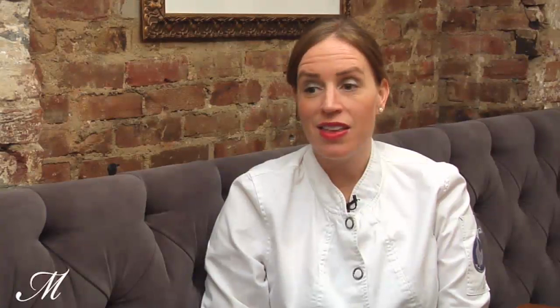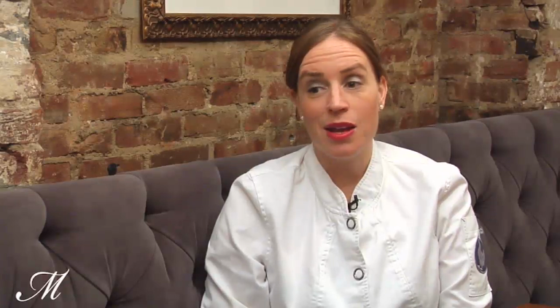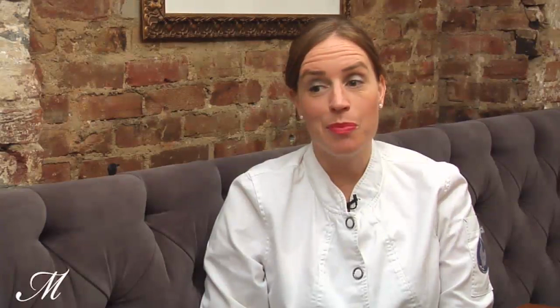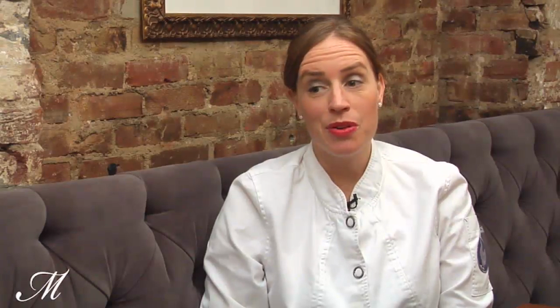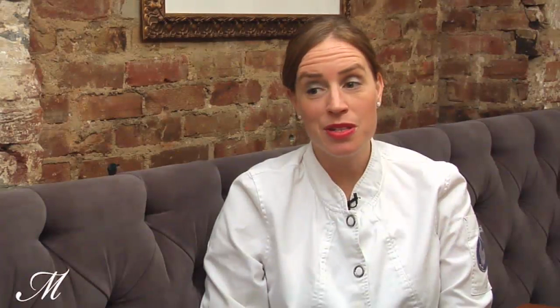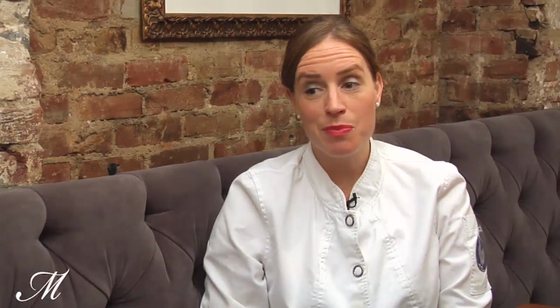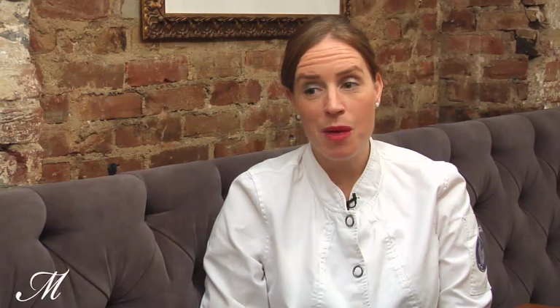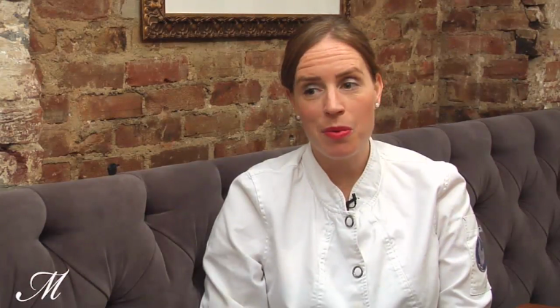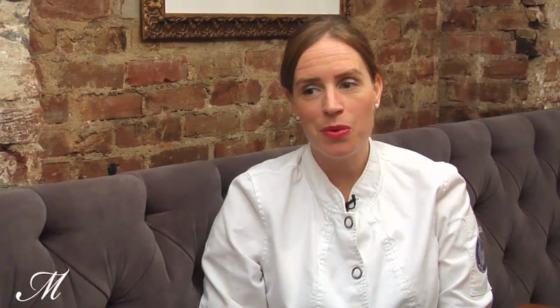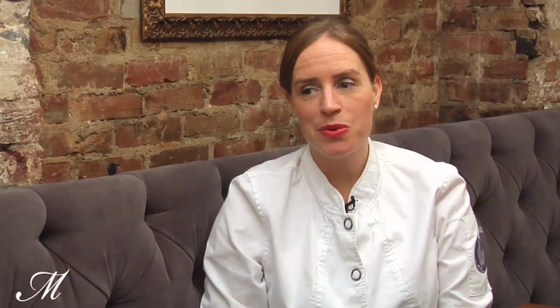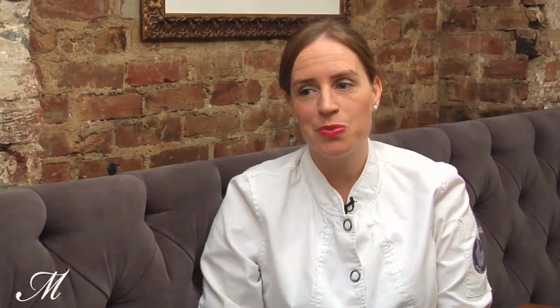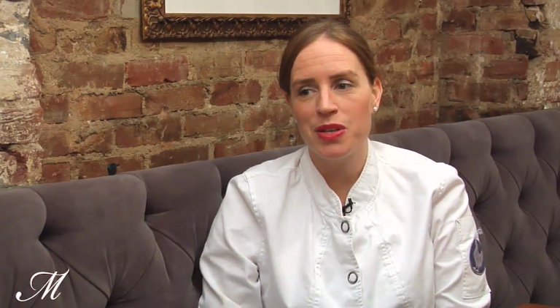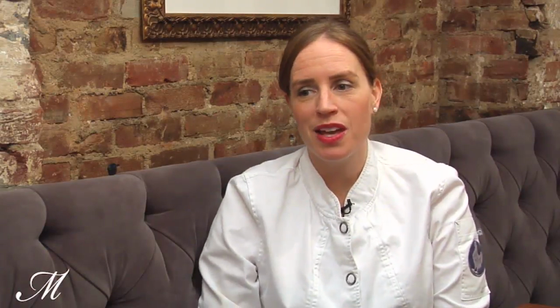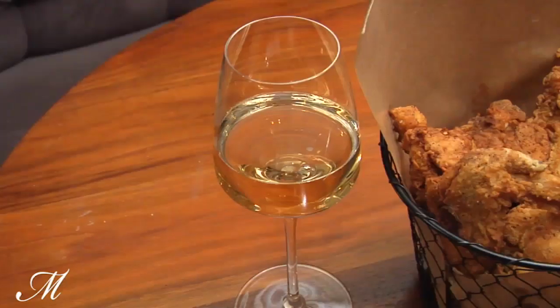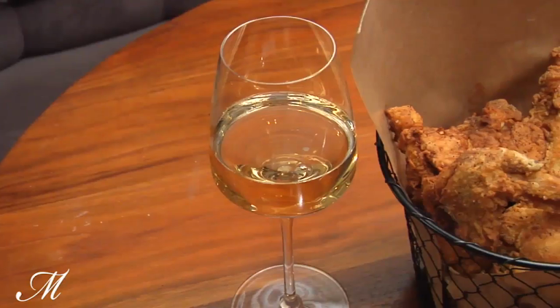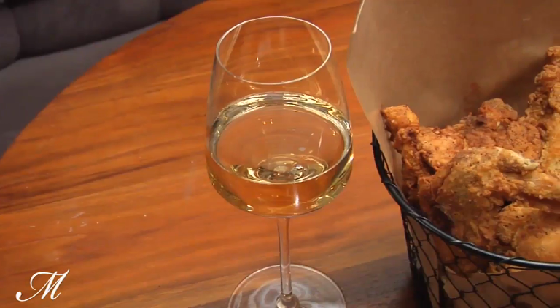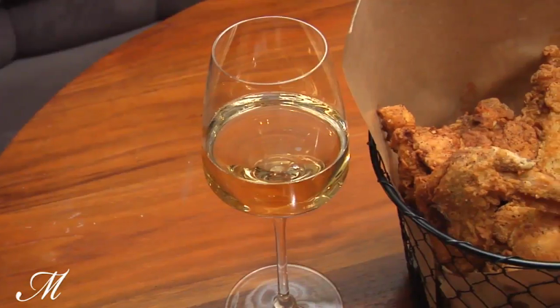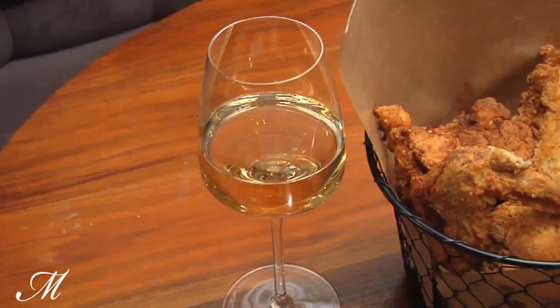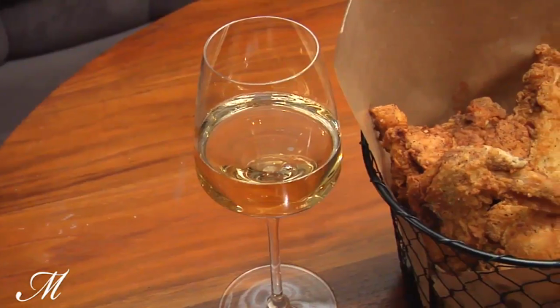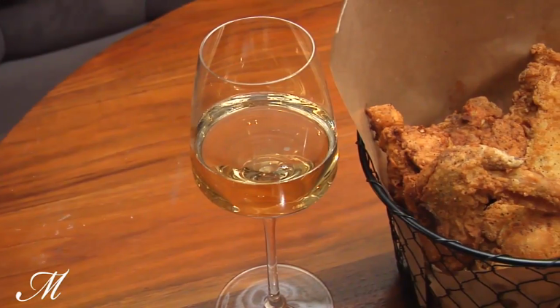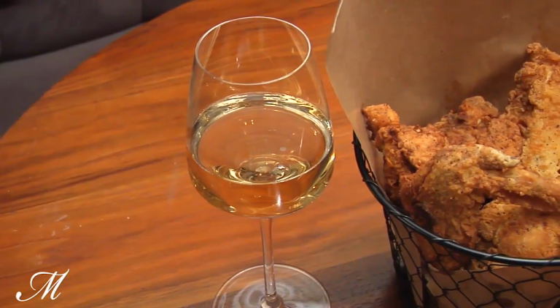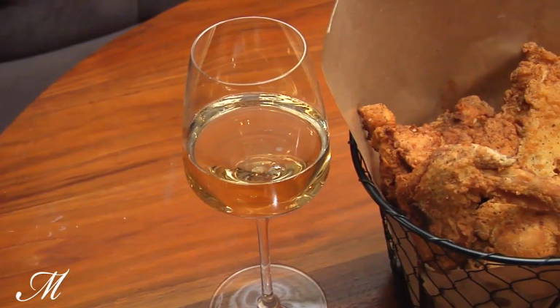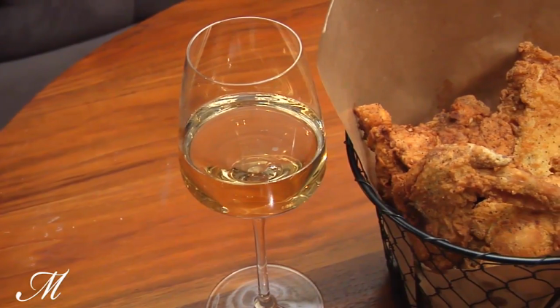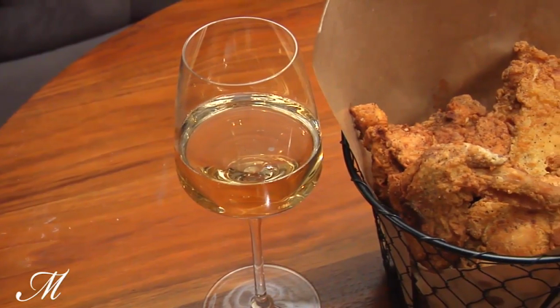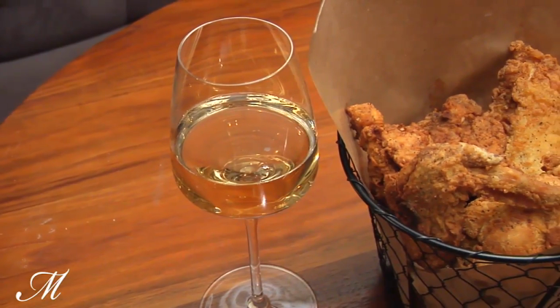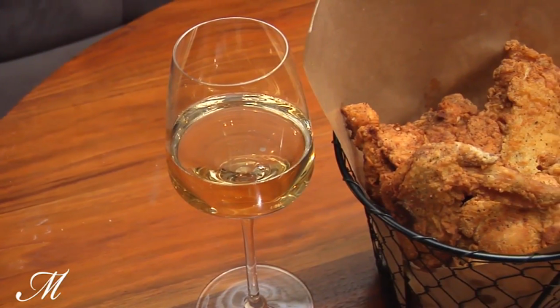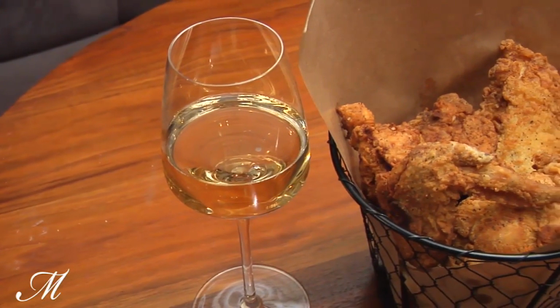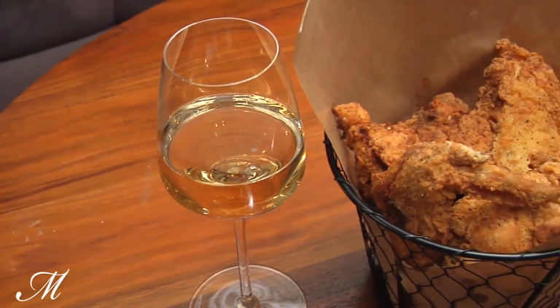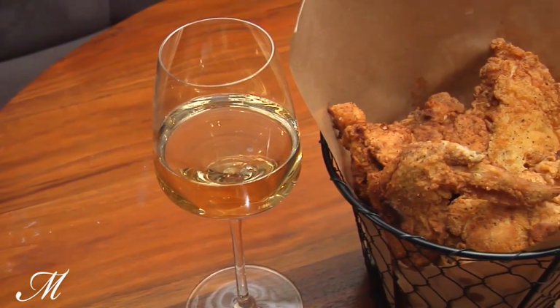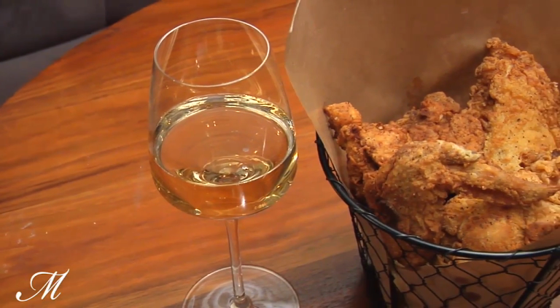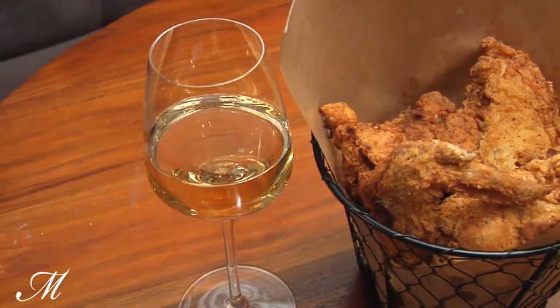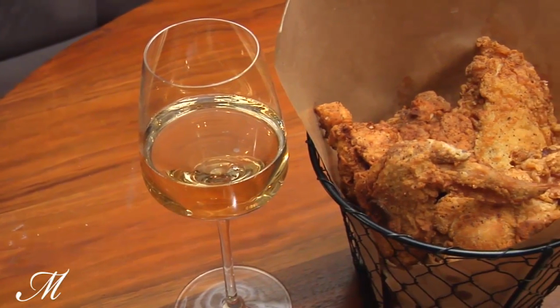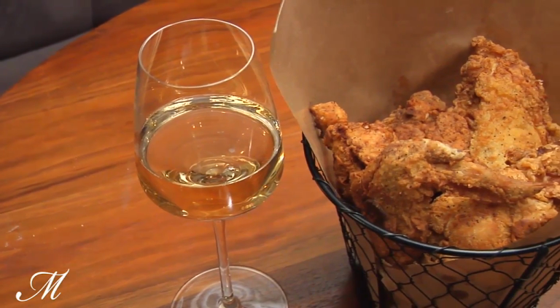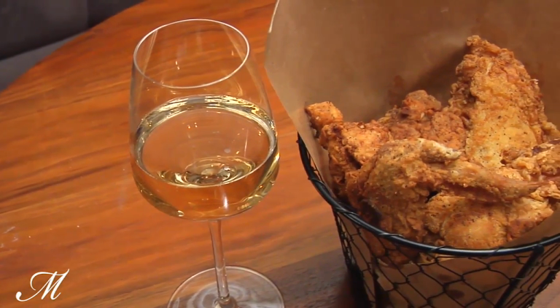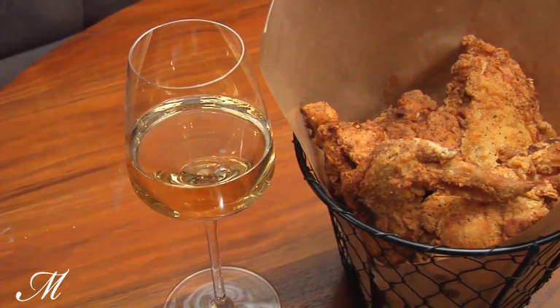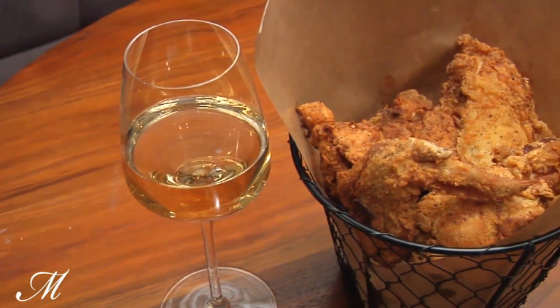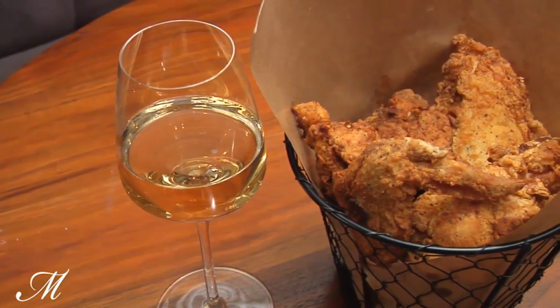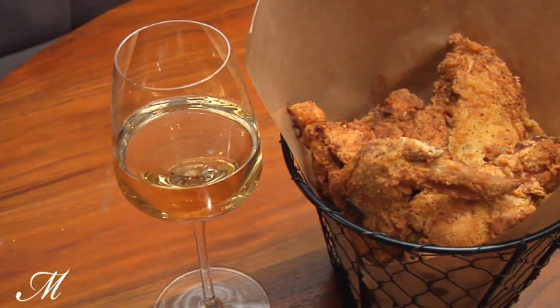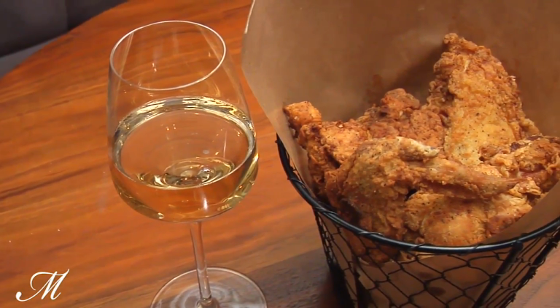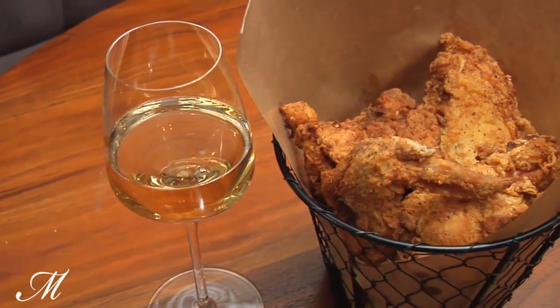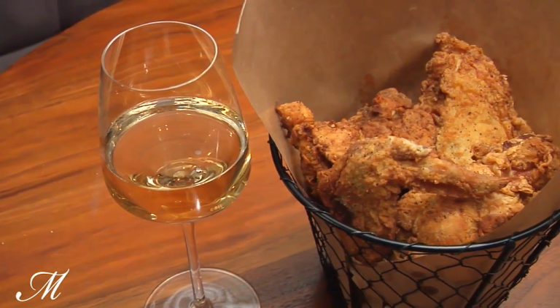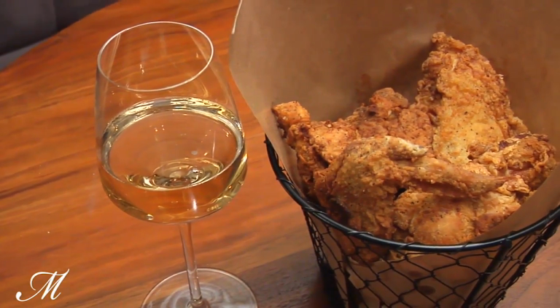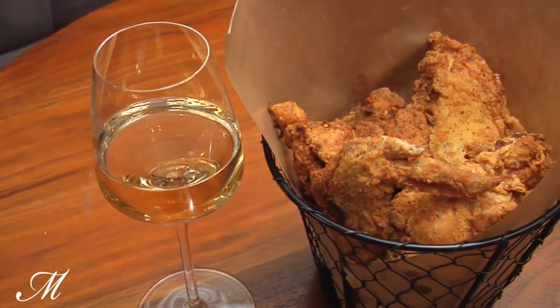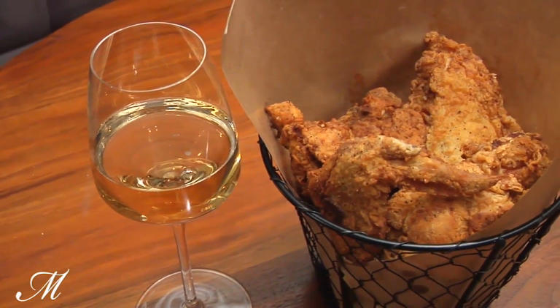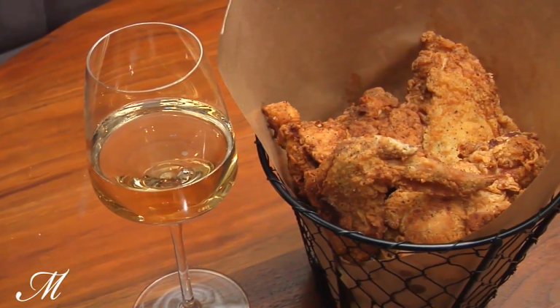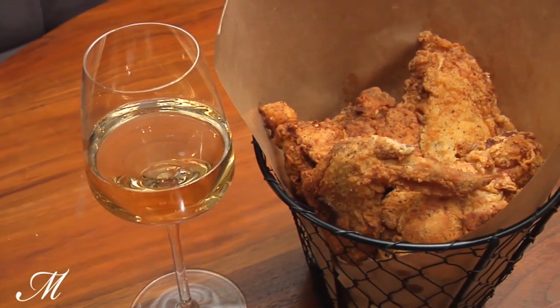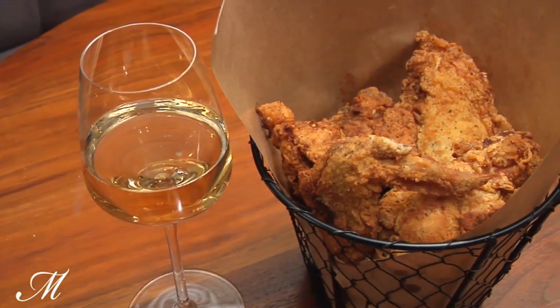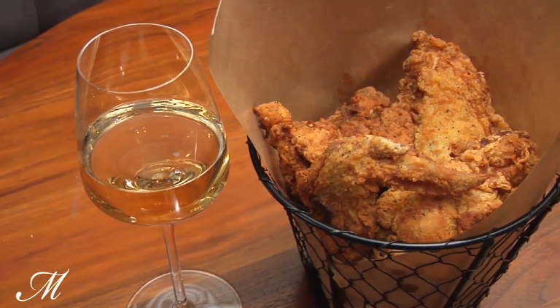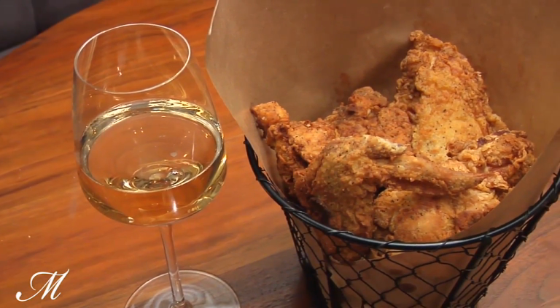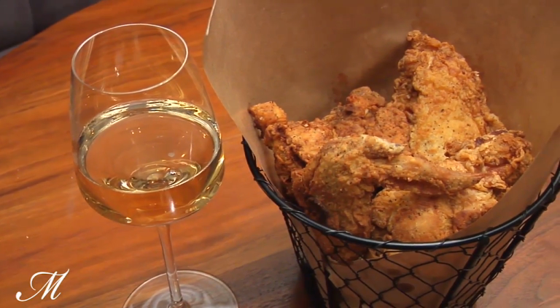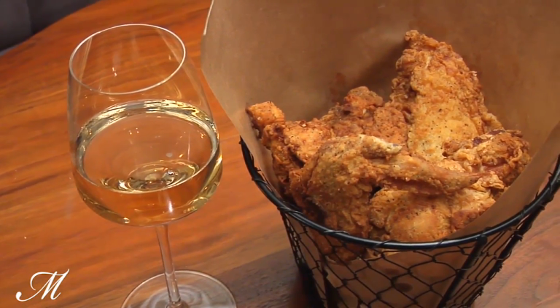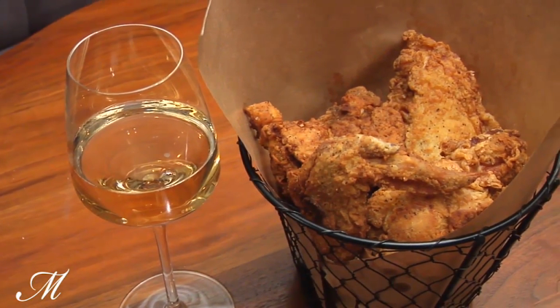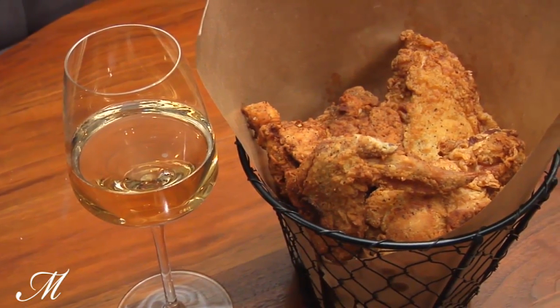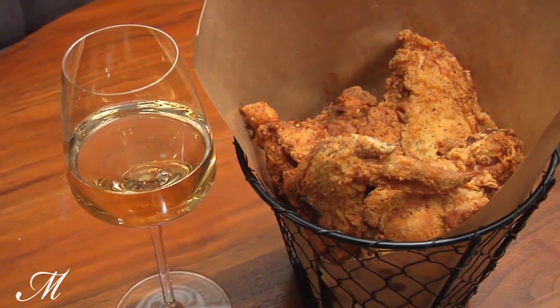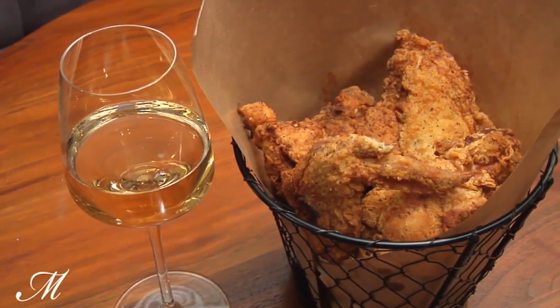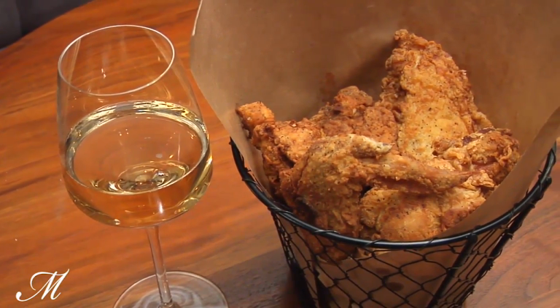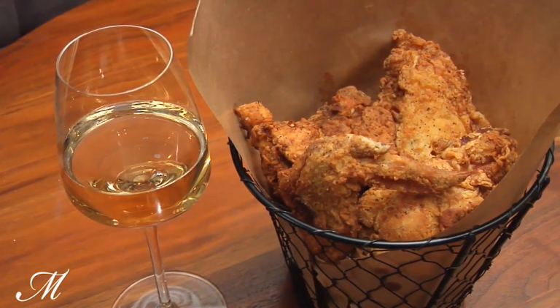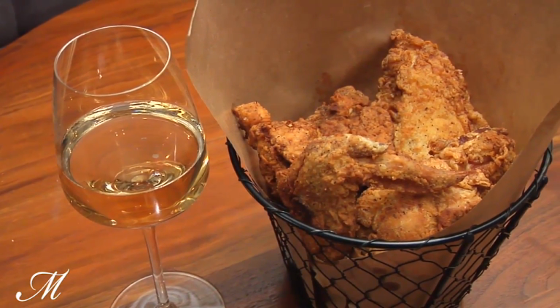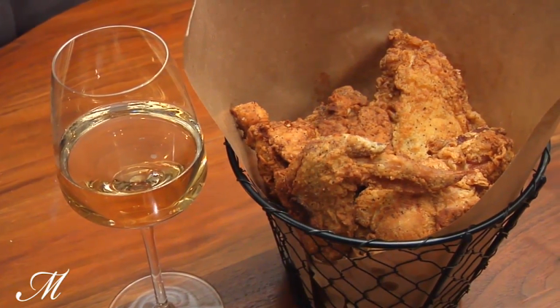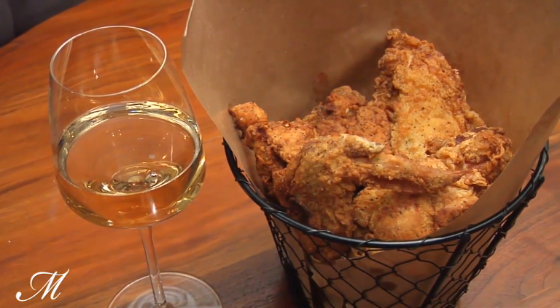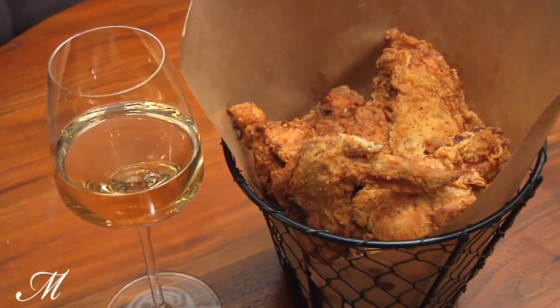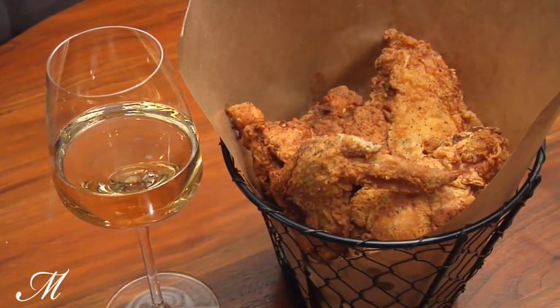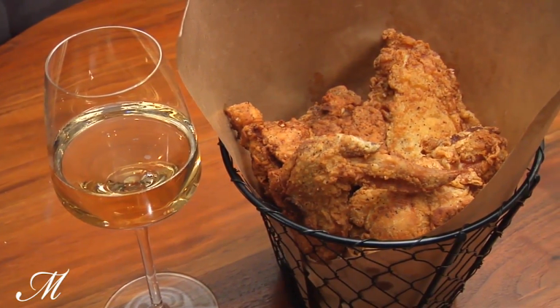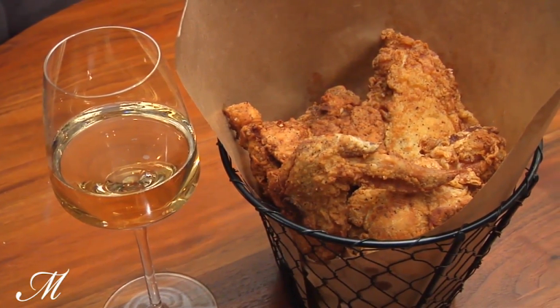At Birds and Bubbles, we like to serve our chicken in a chicken wire basket alongside a glass of our favorite champagne. We'll see you next time.